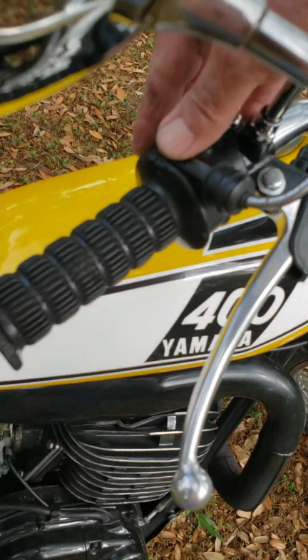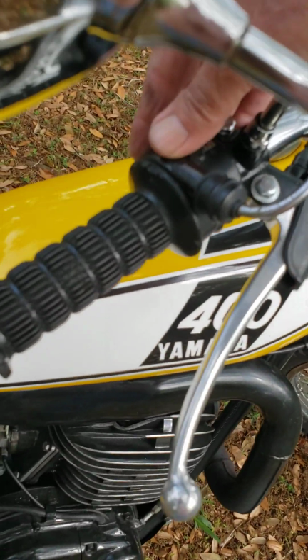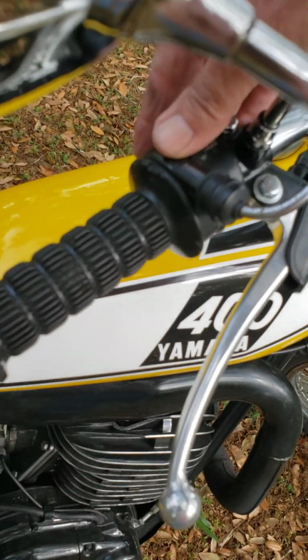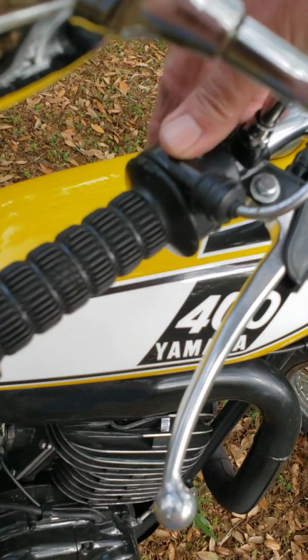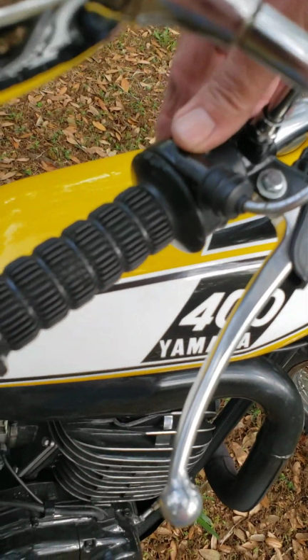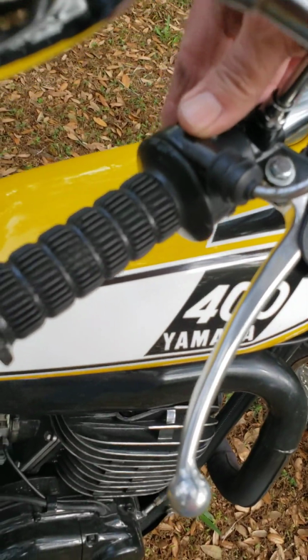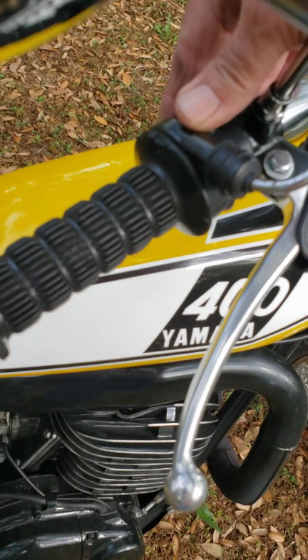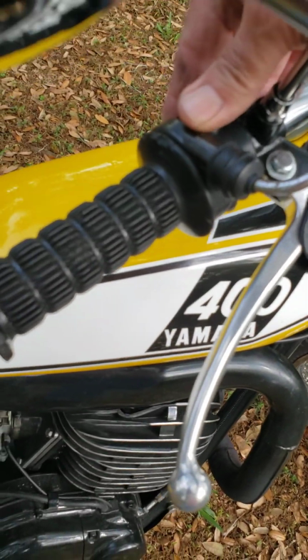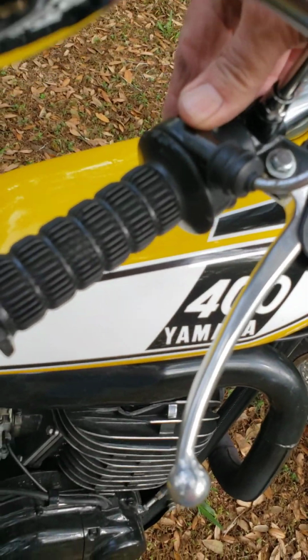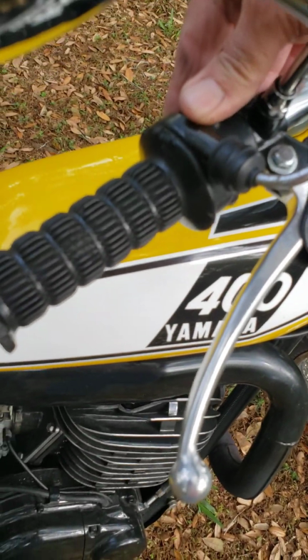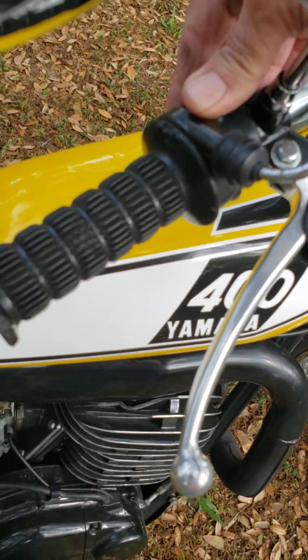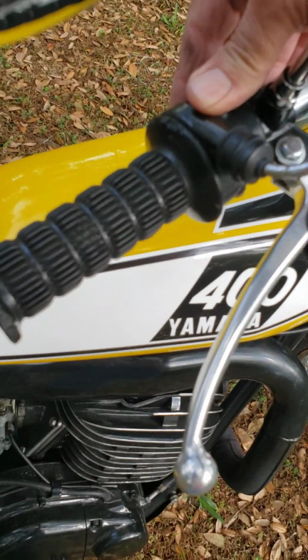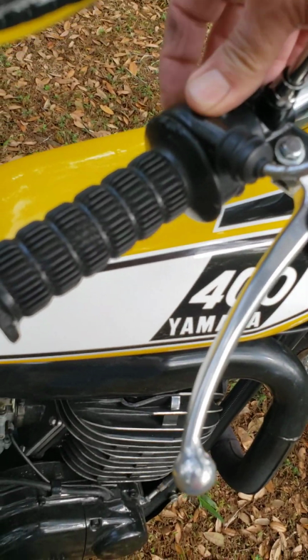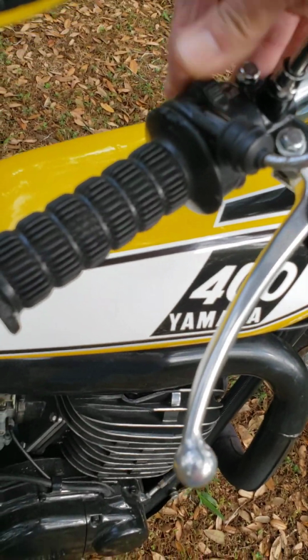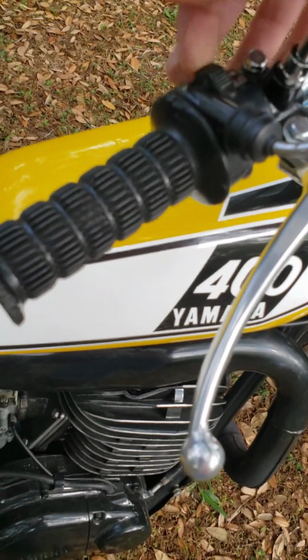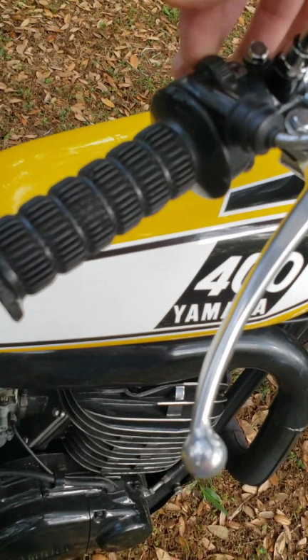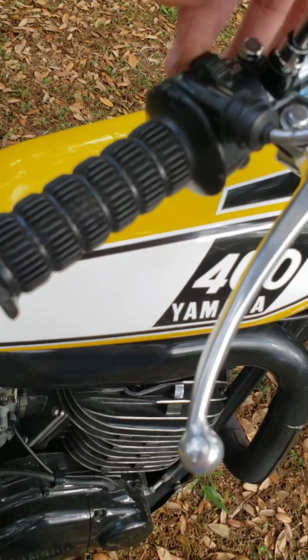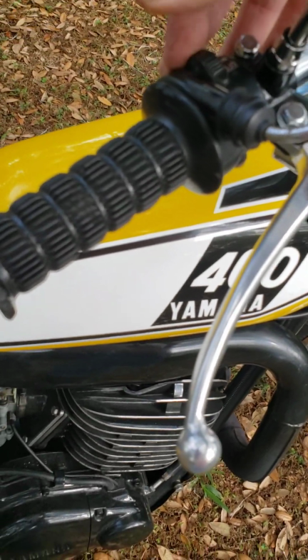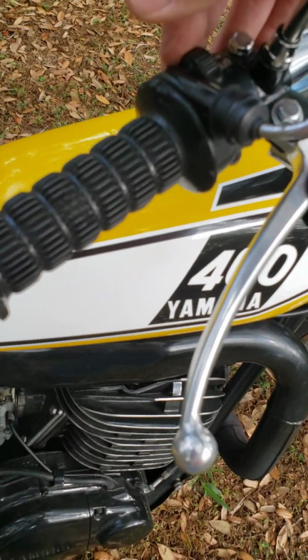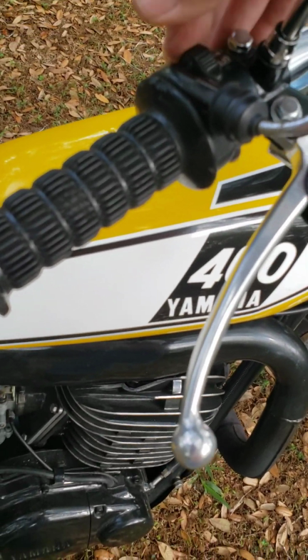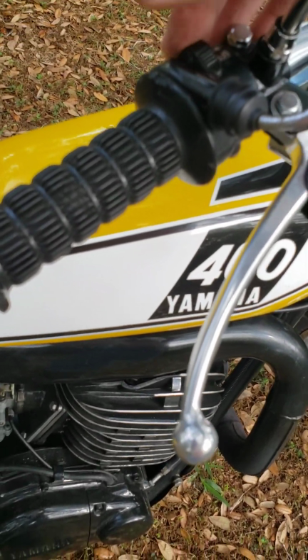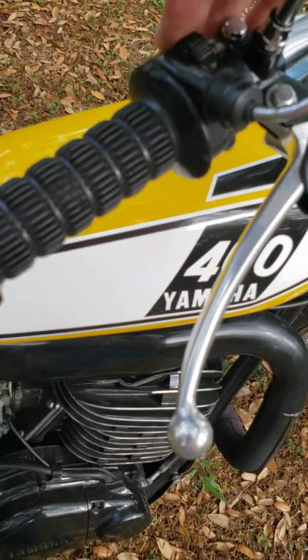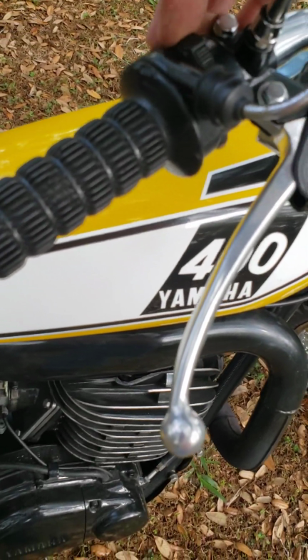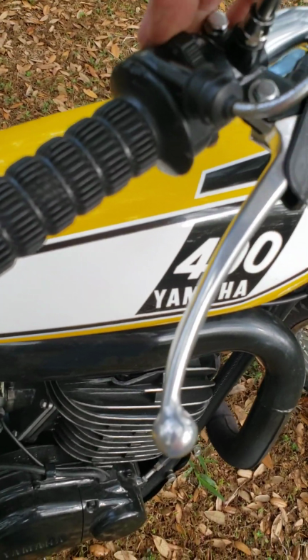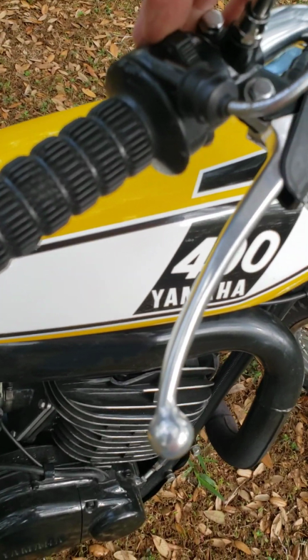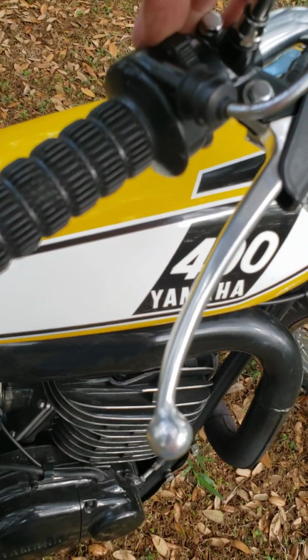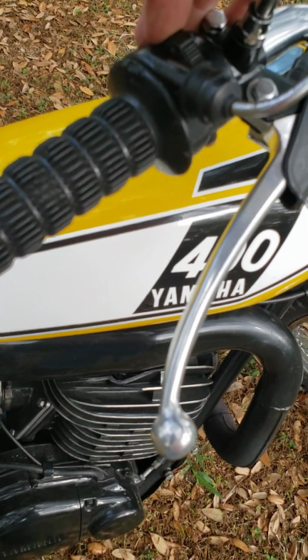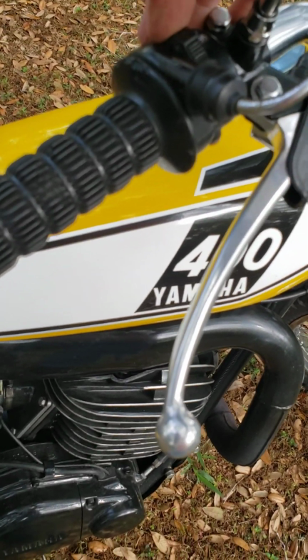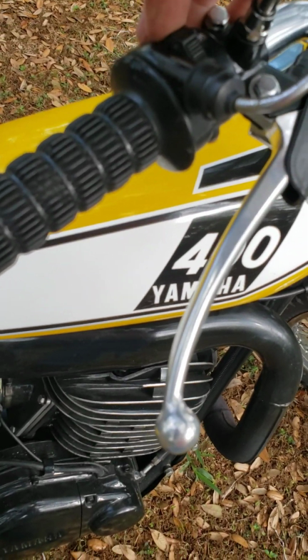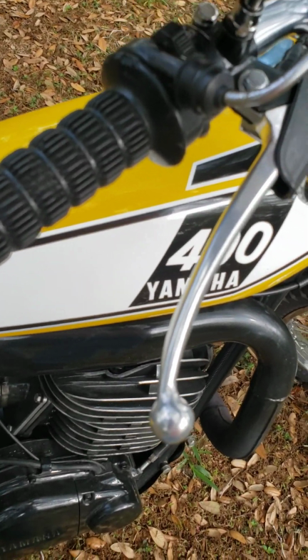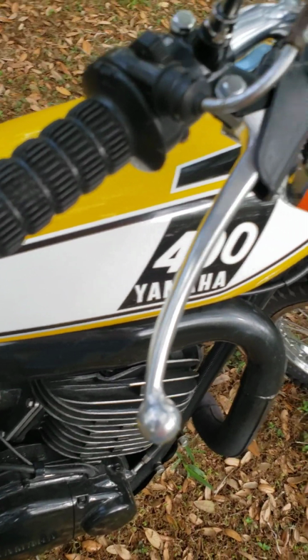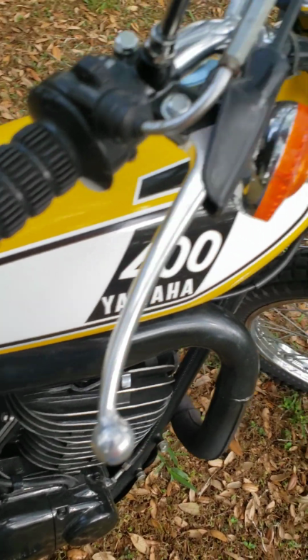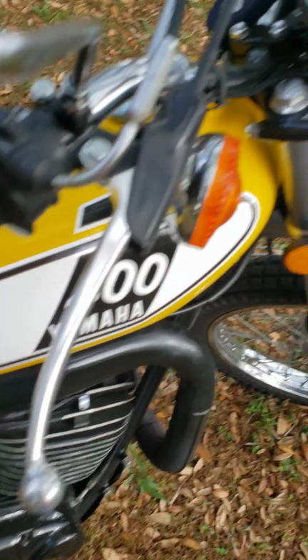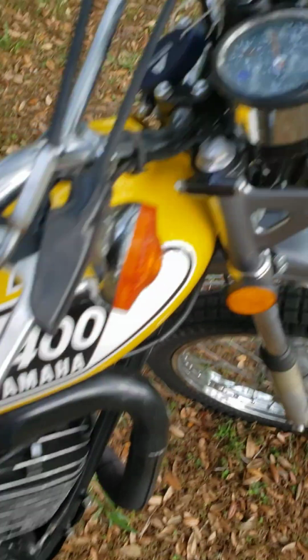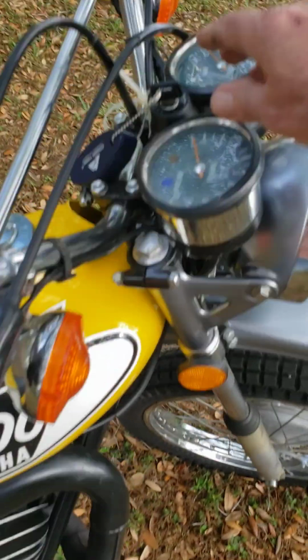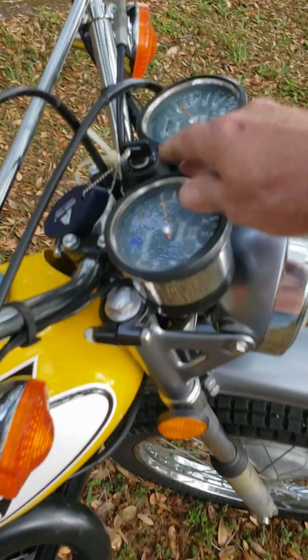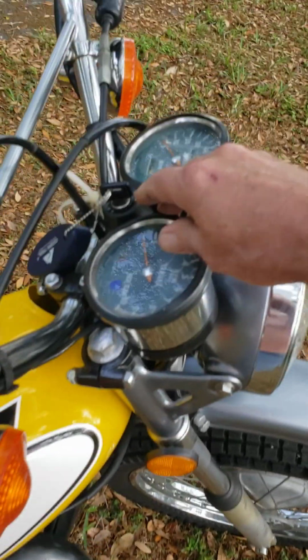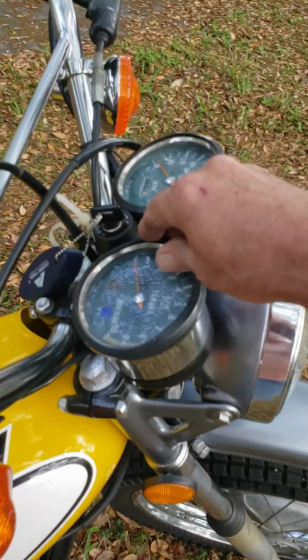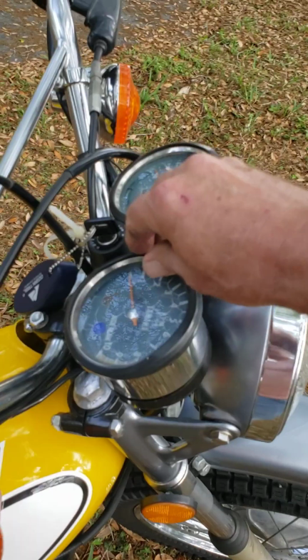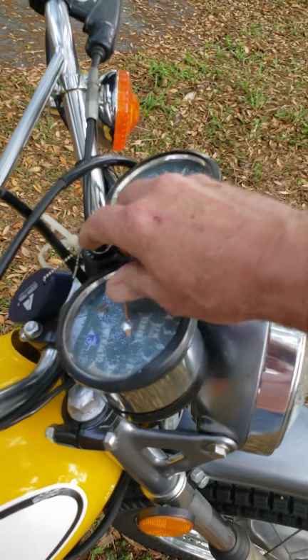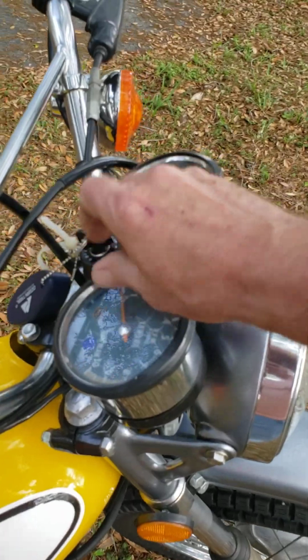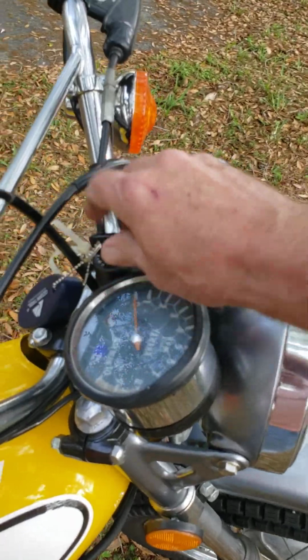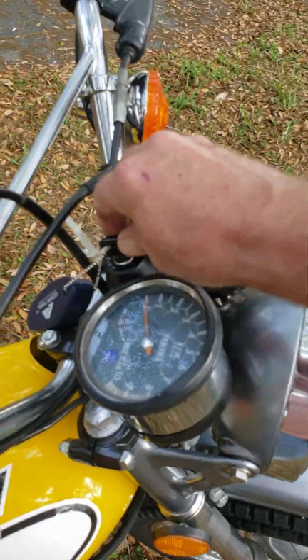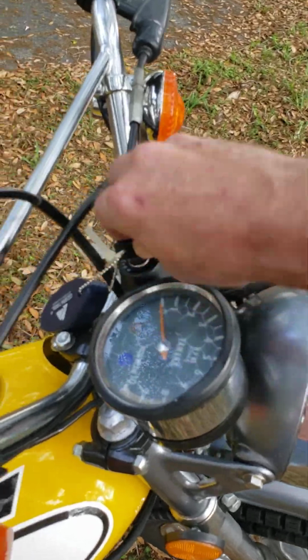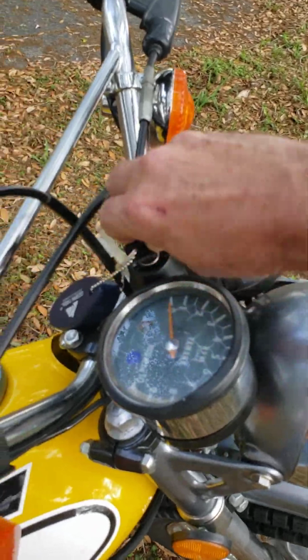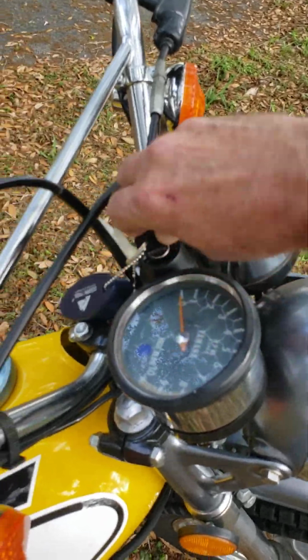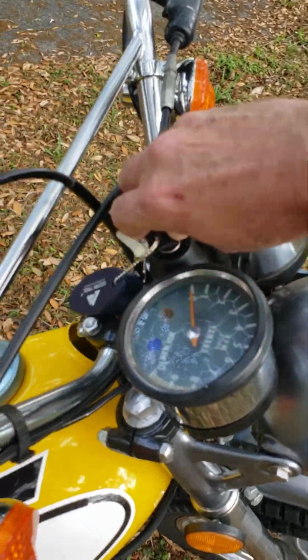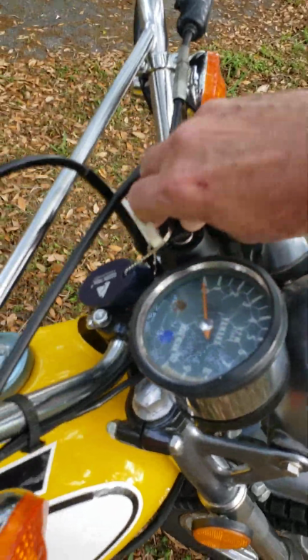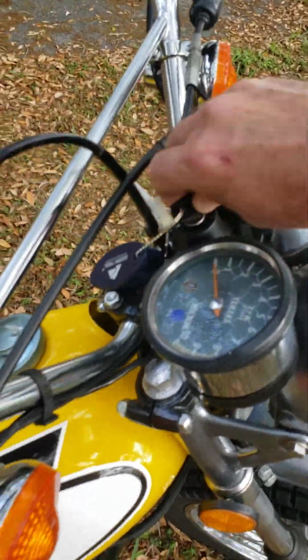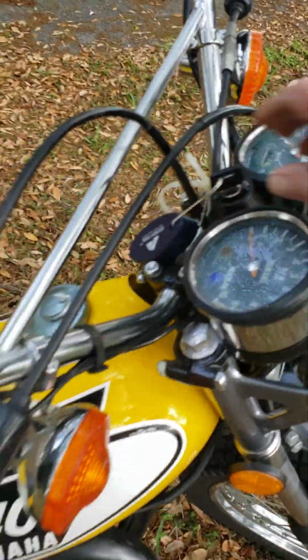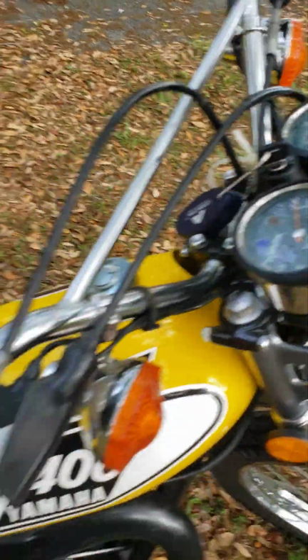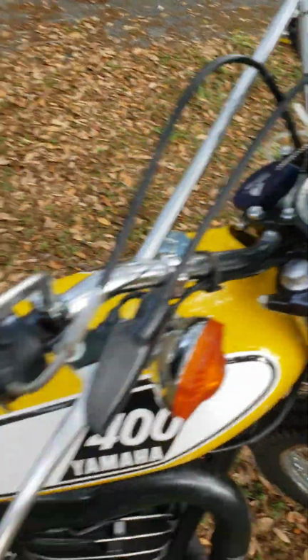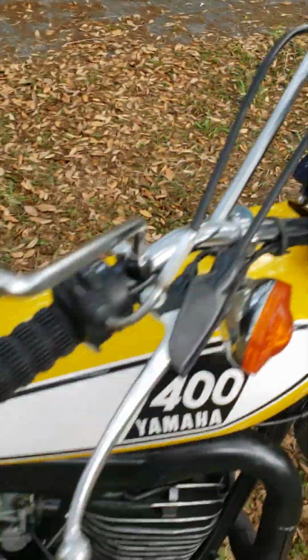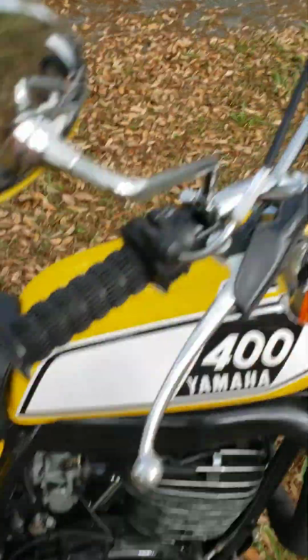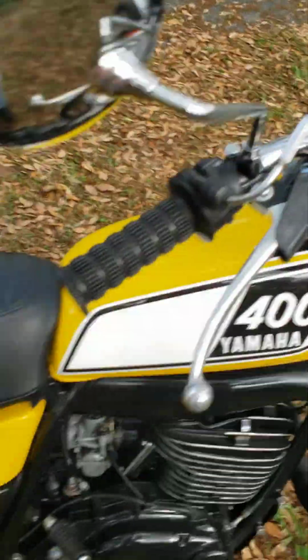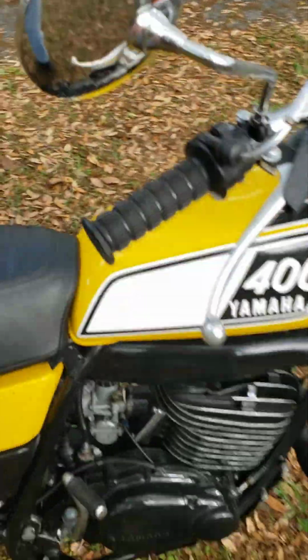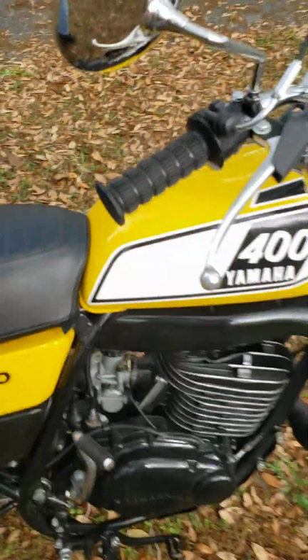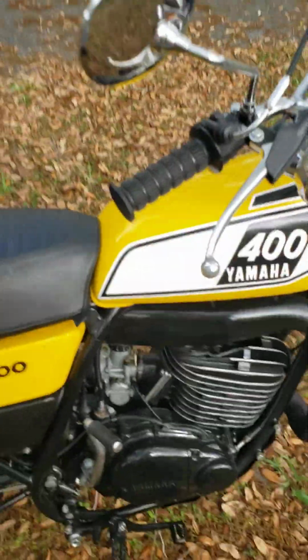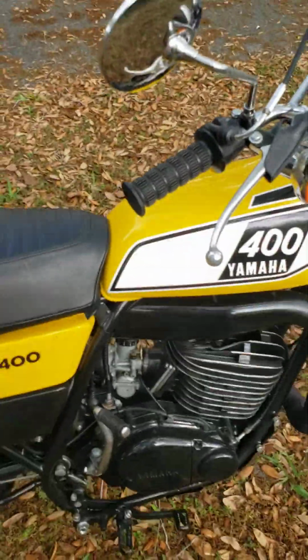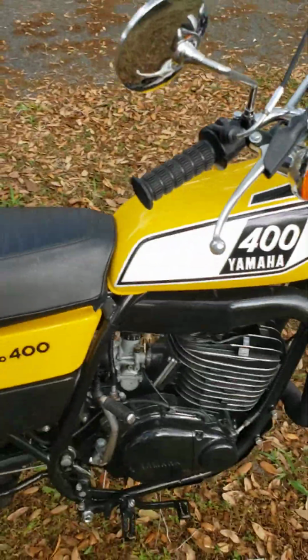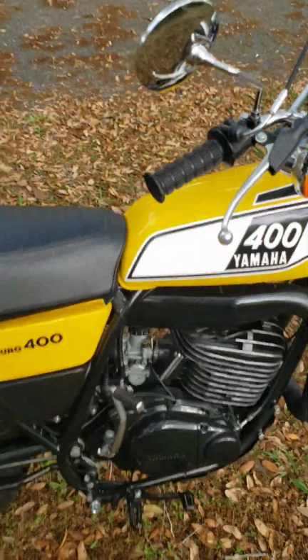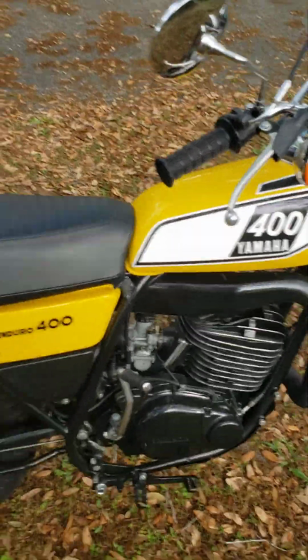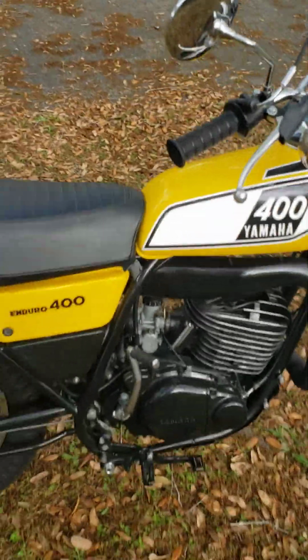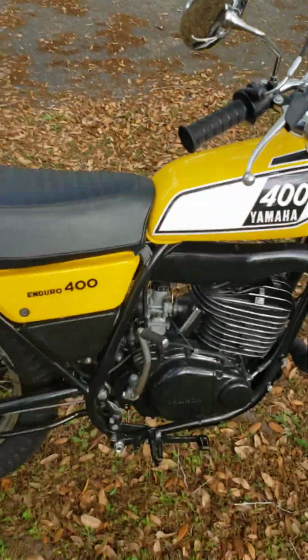And of course, the left-hand front switch. There it is. Hope you enjoyed the video.